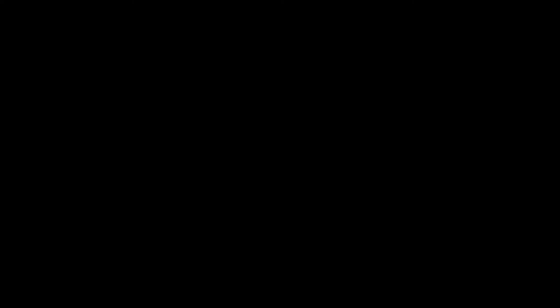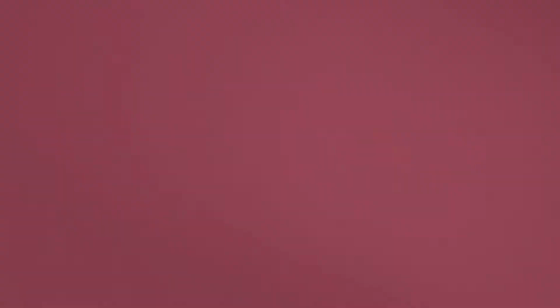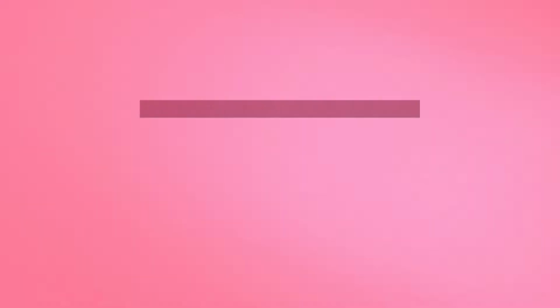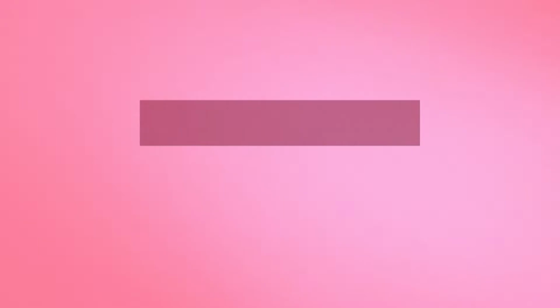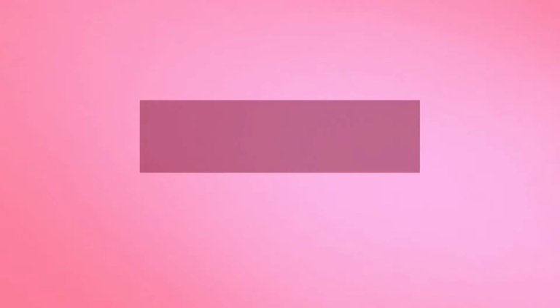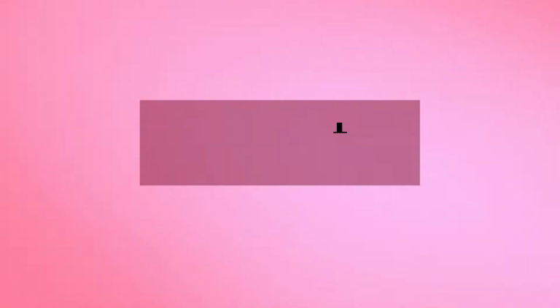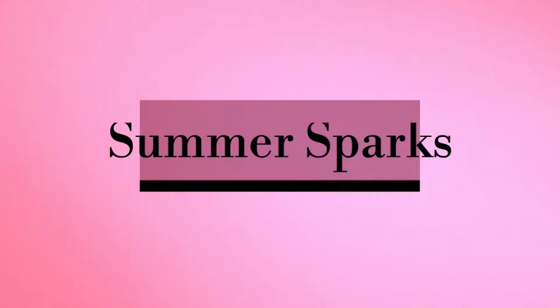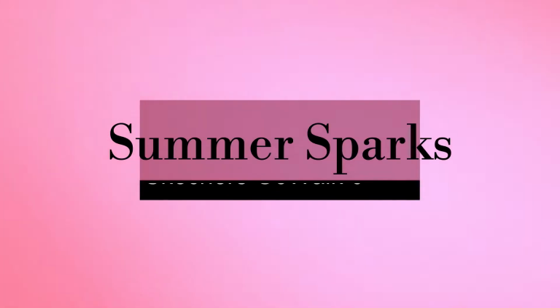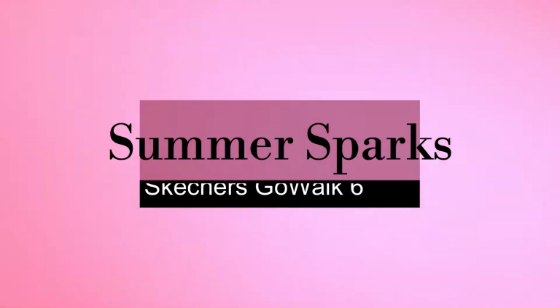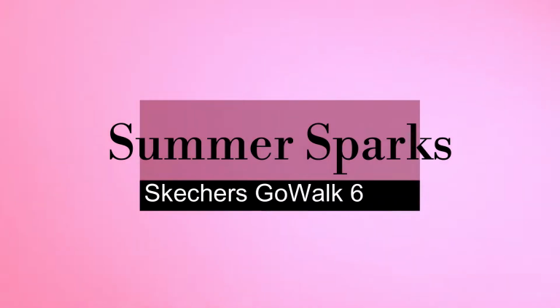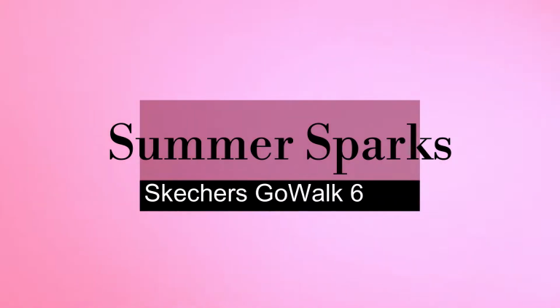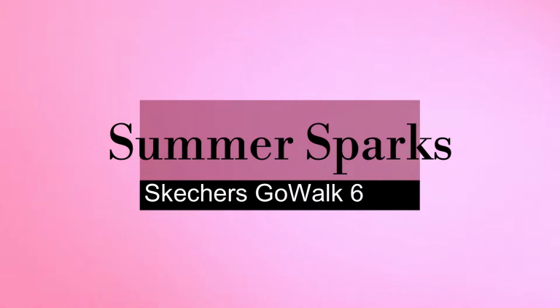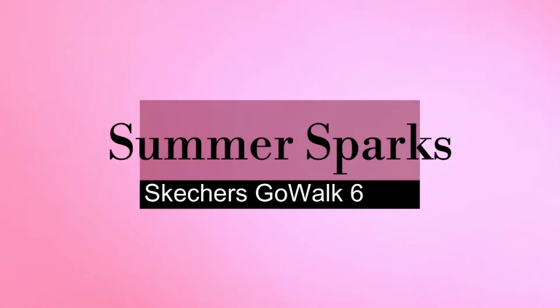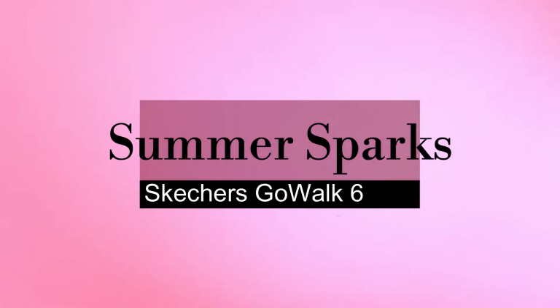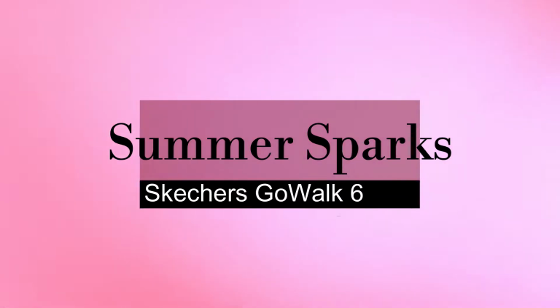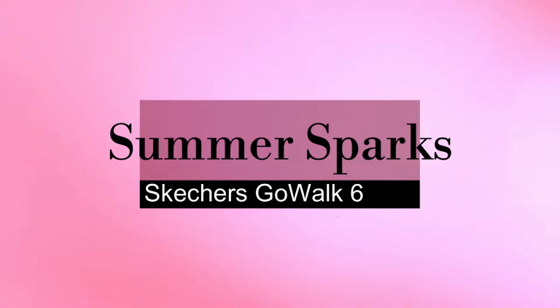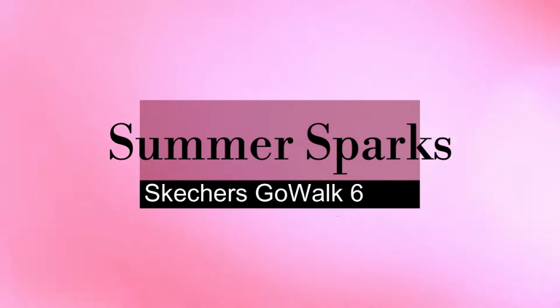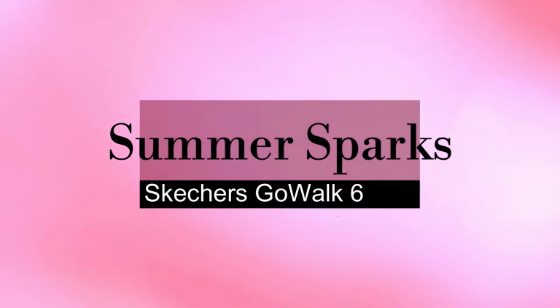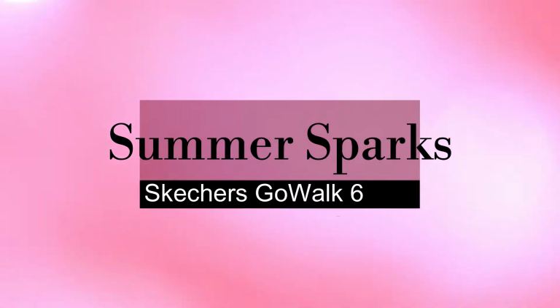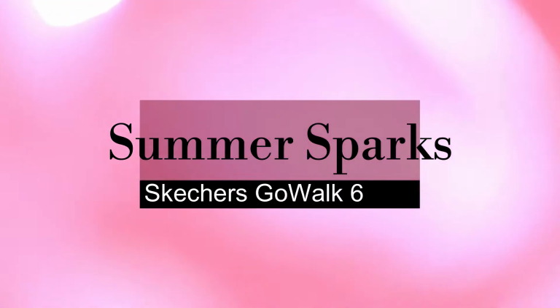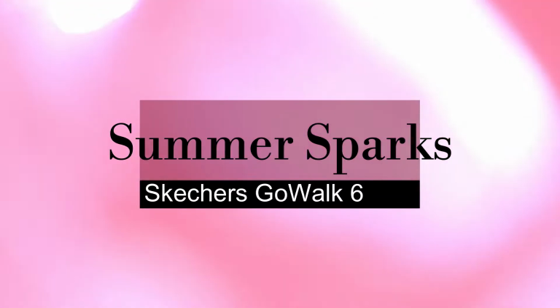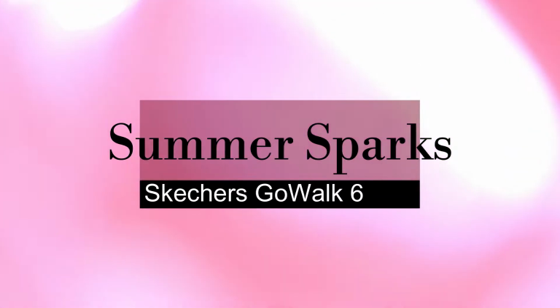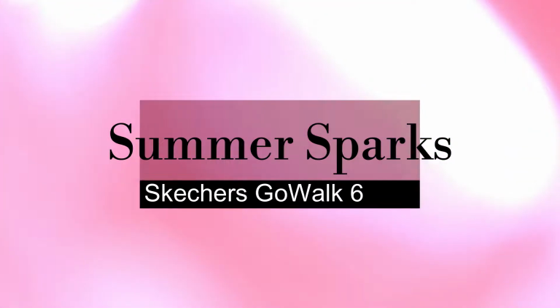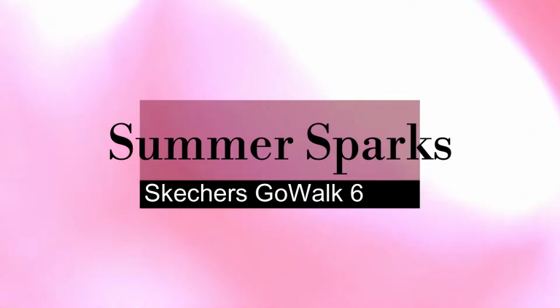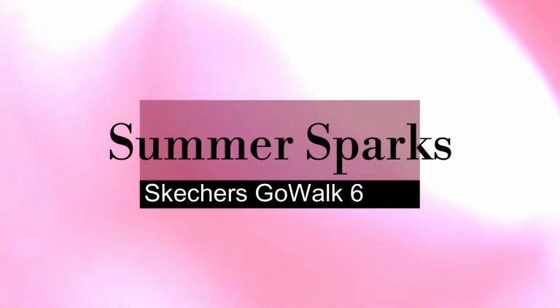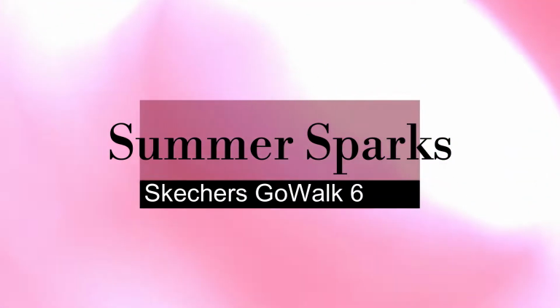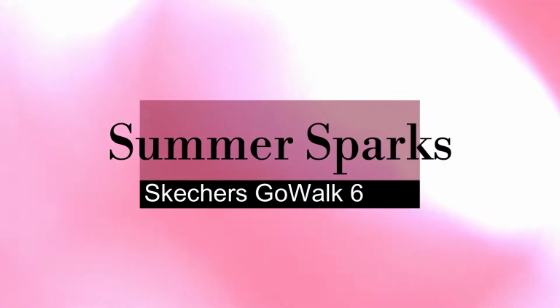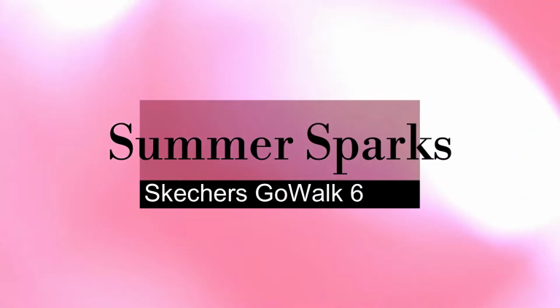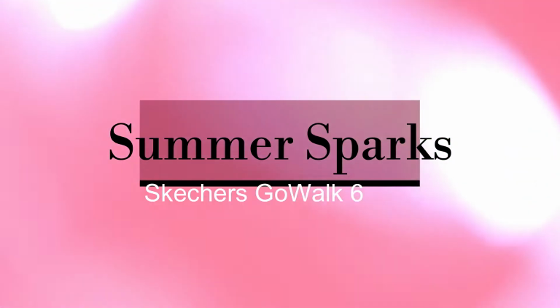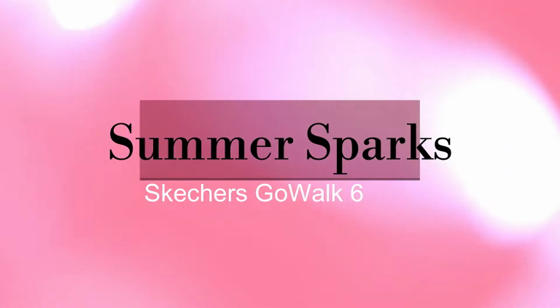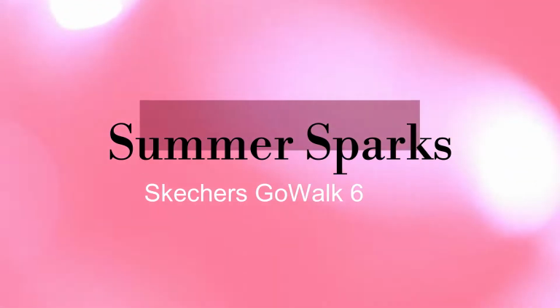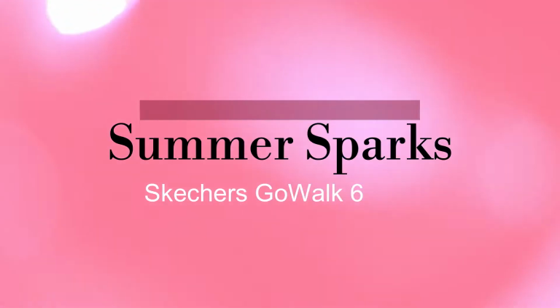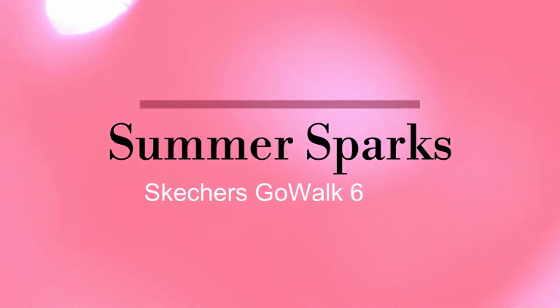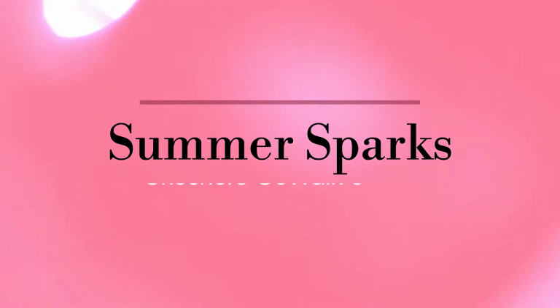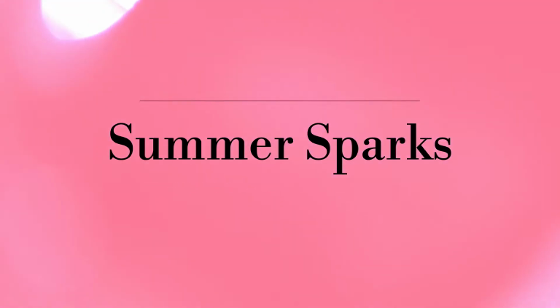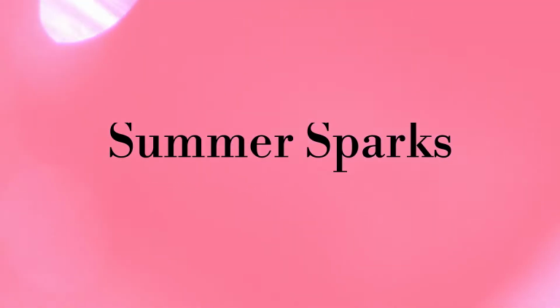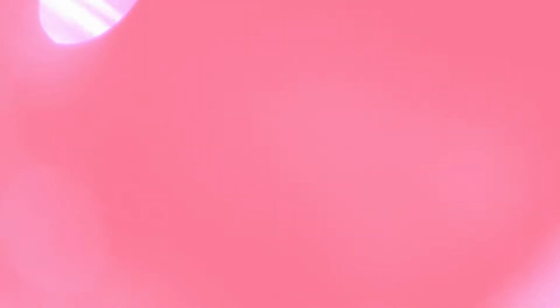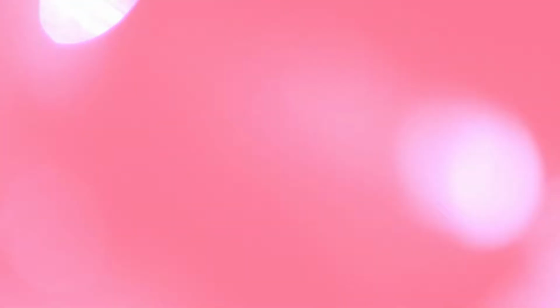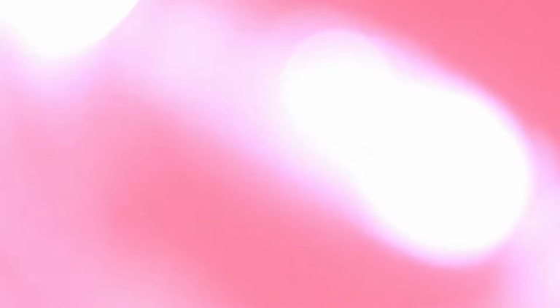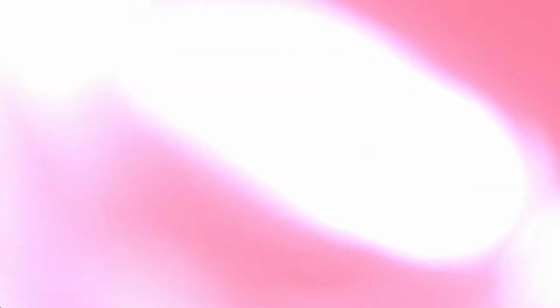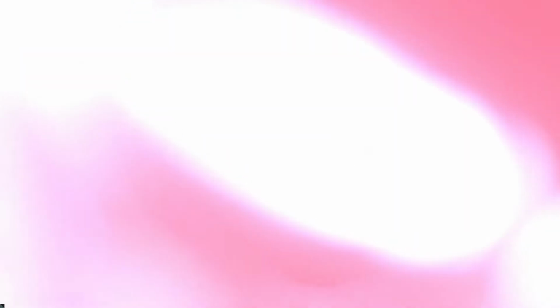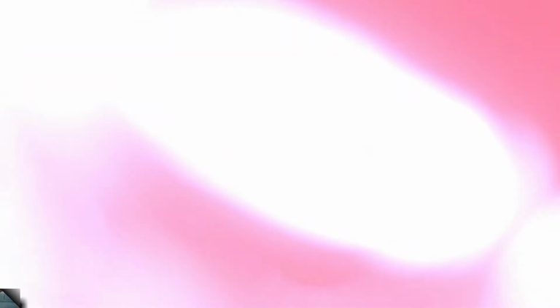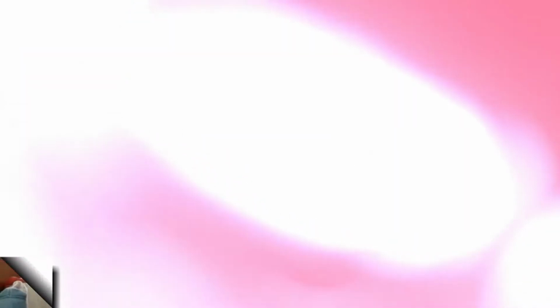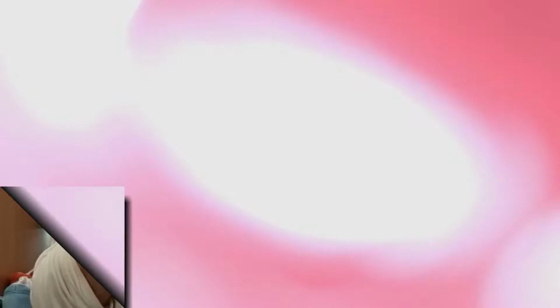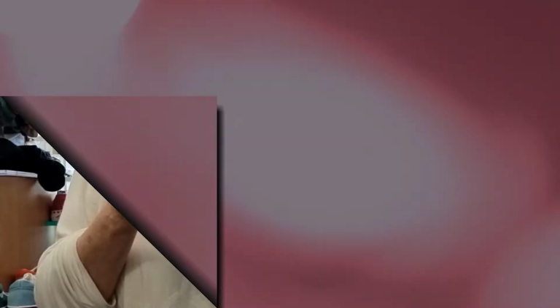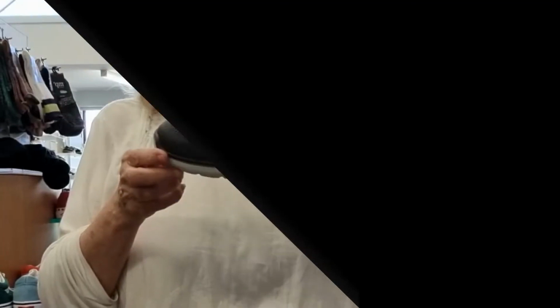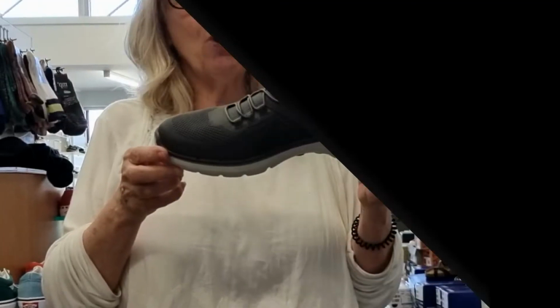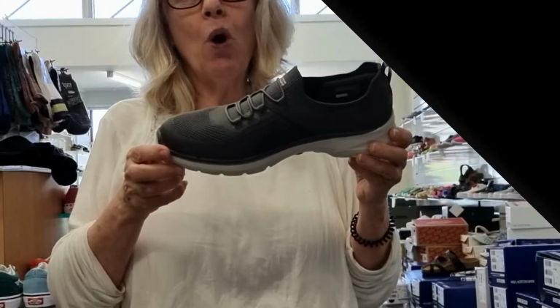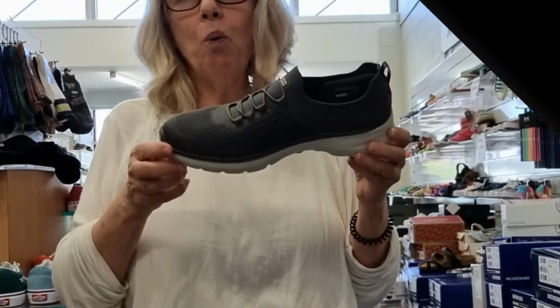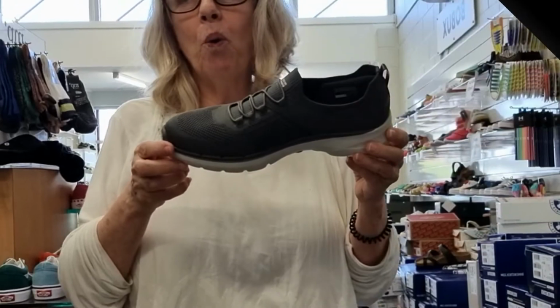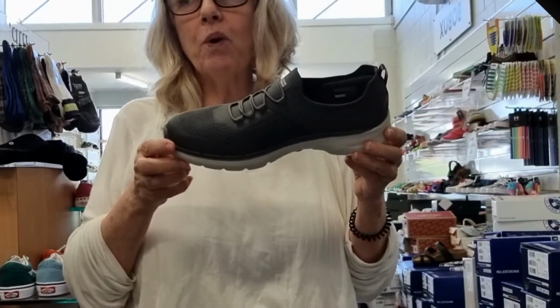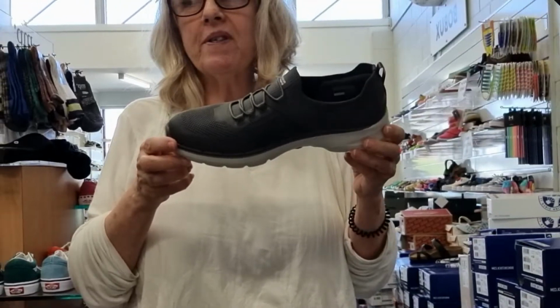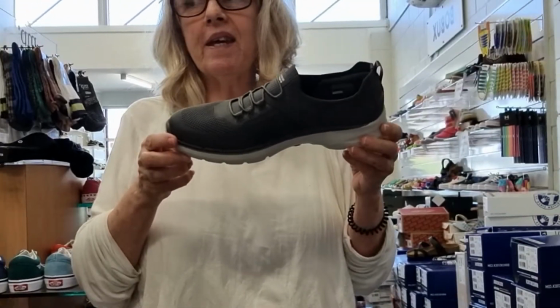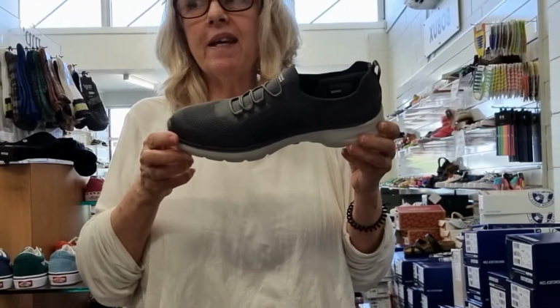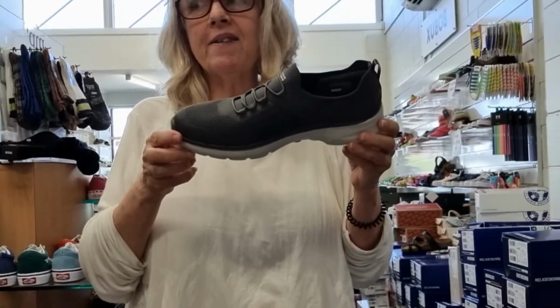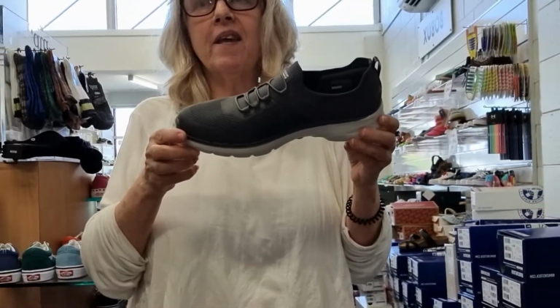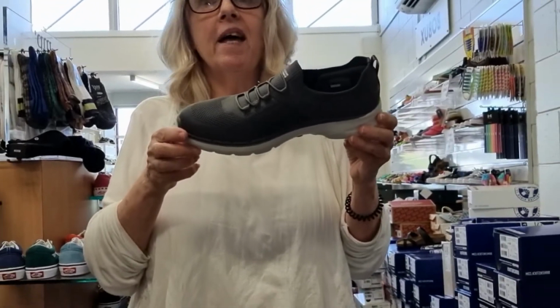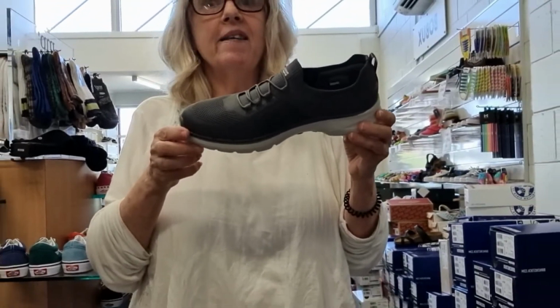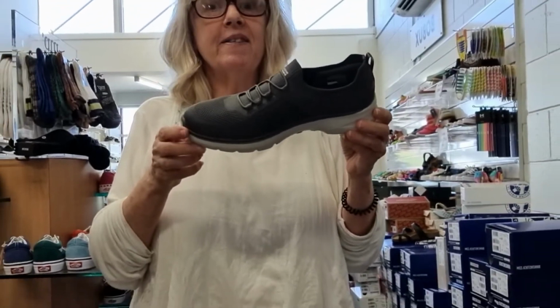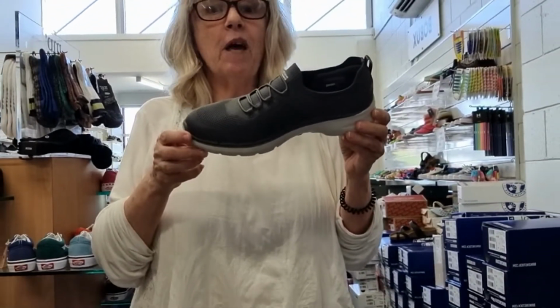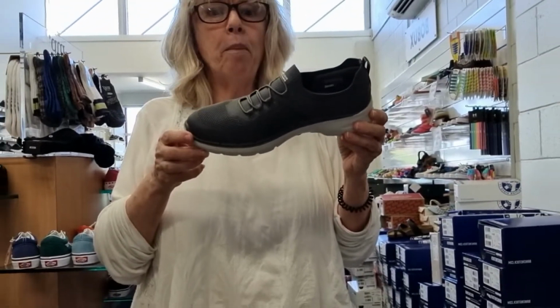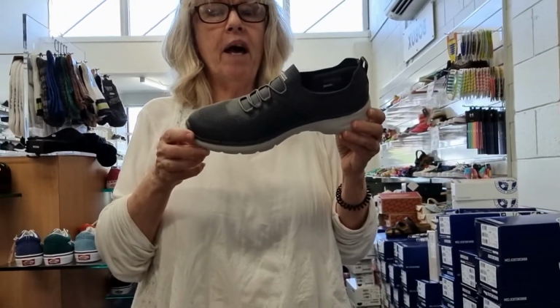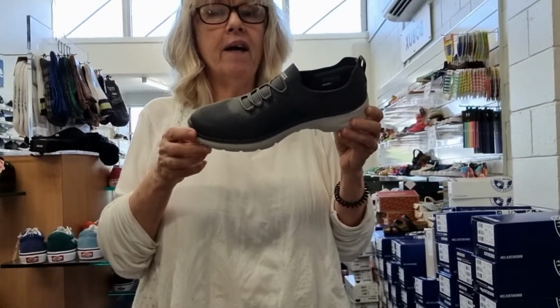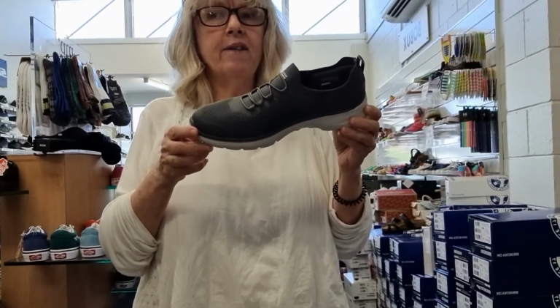Hi, this is Amanda from Footboard Shoes in Hamilton, New Zealand, in my shoe store showing you the Go Walk 6 Summer Sparks.